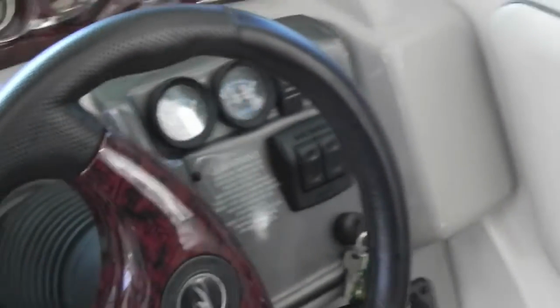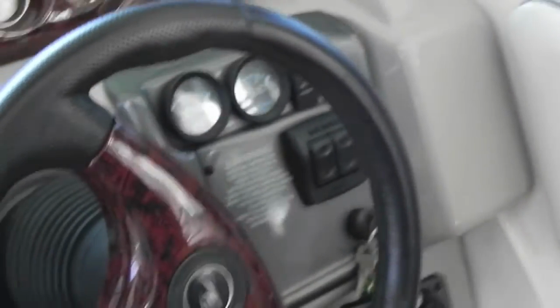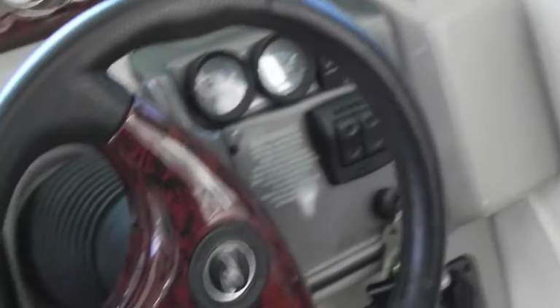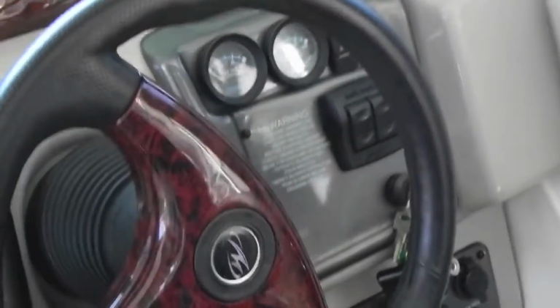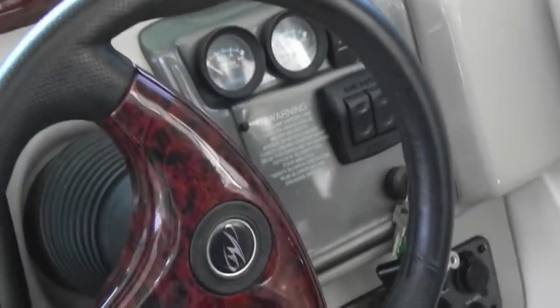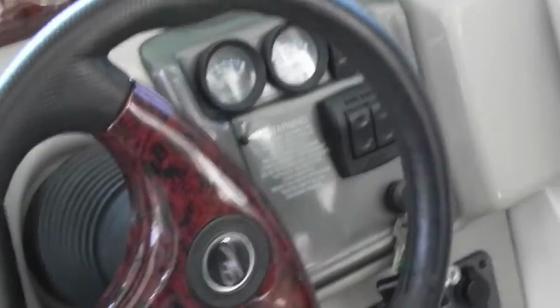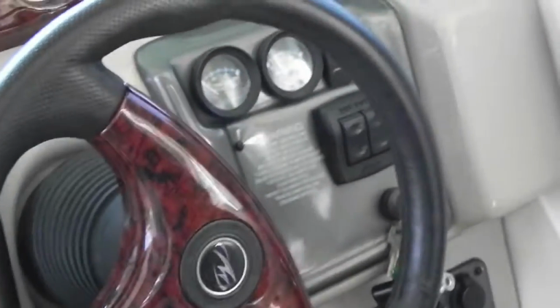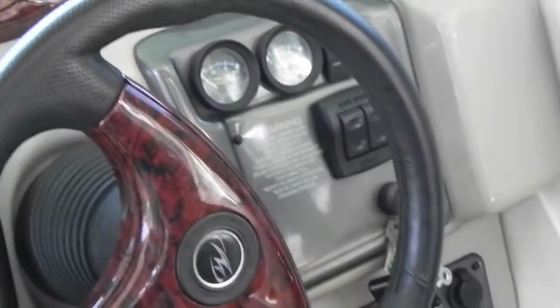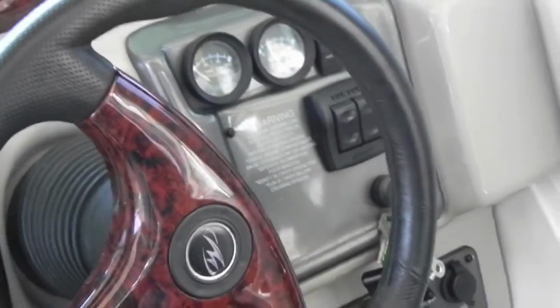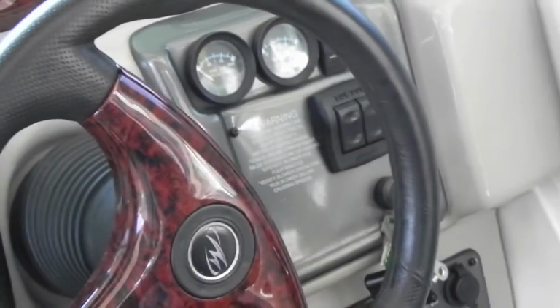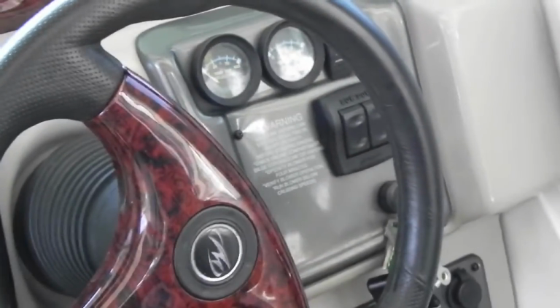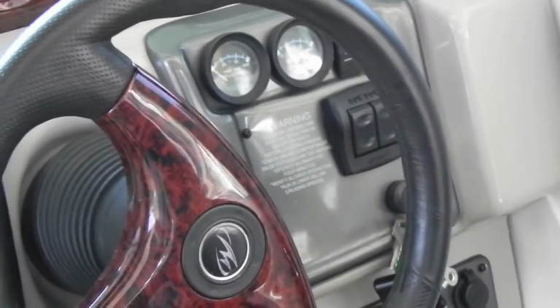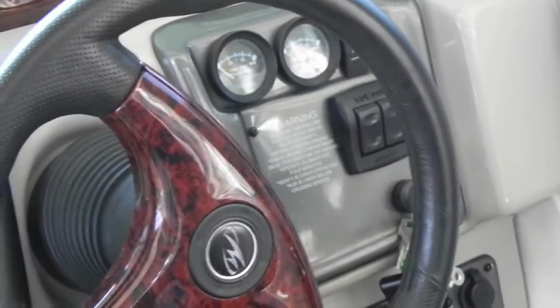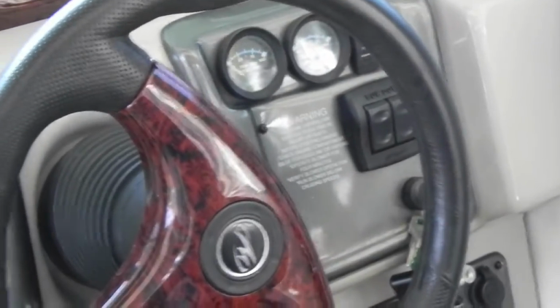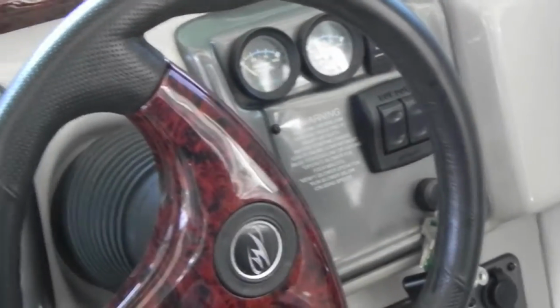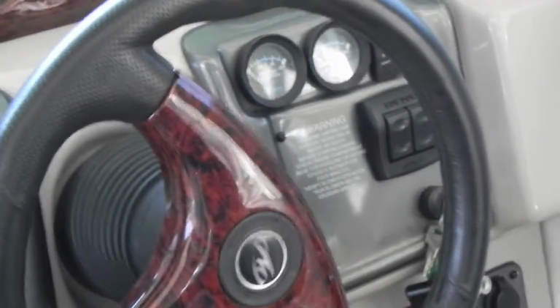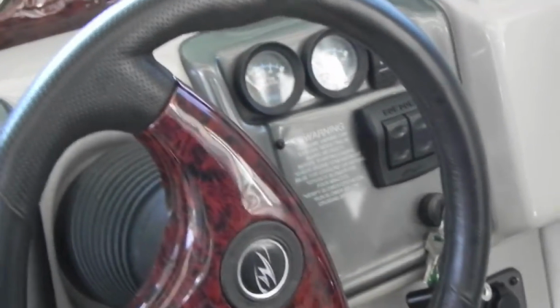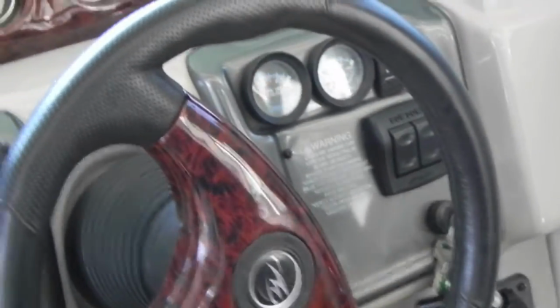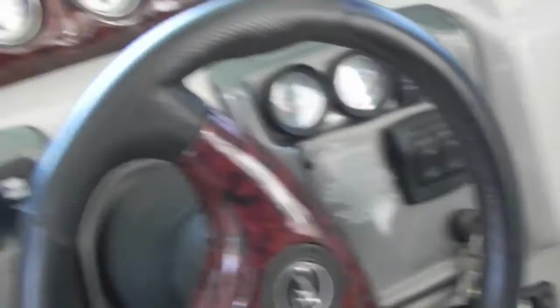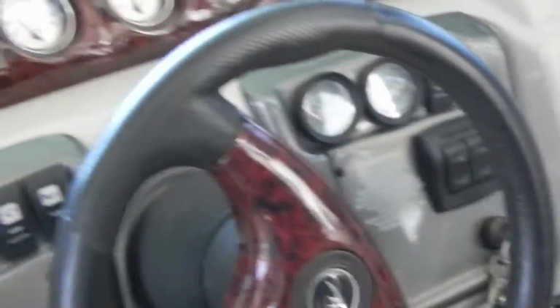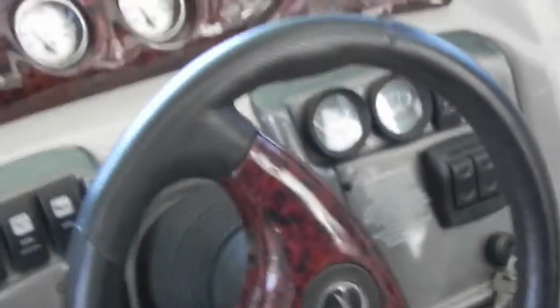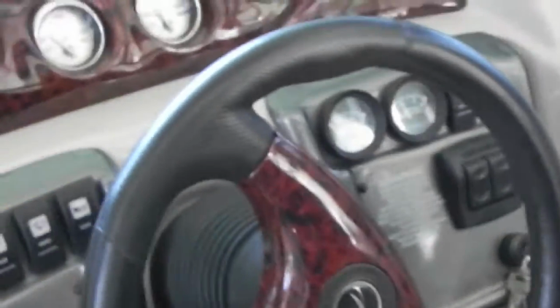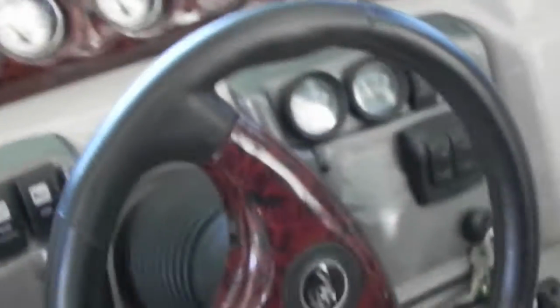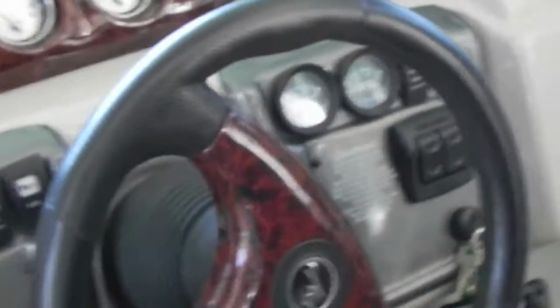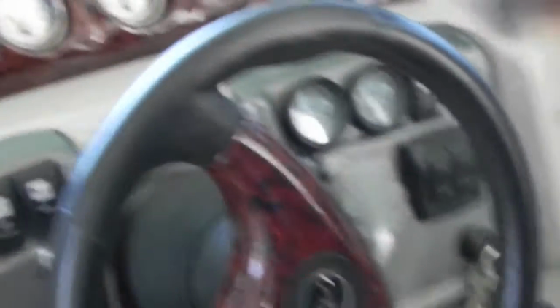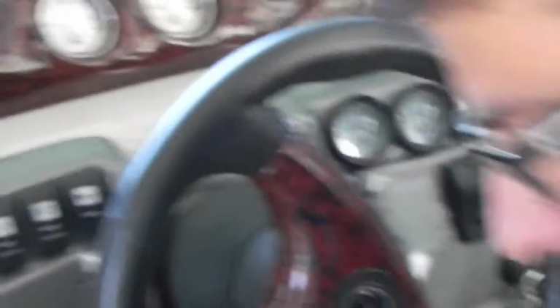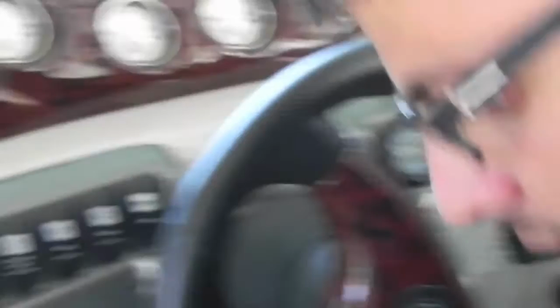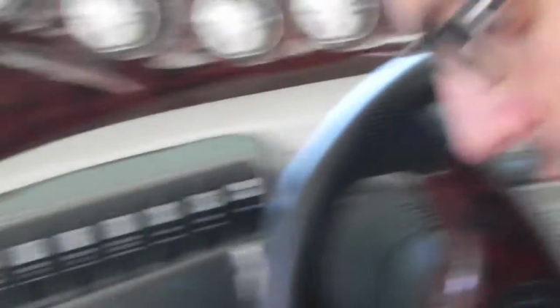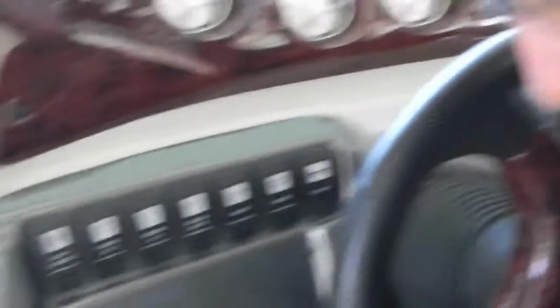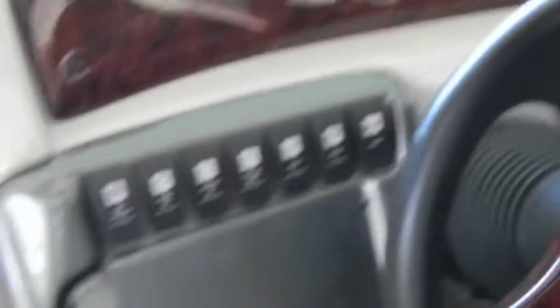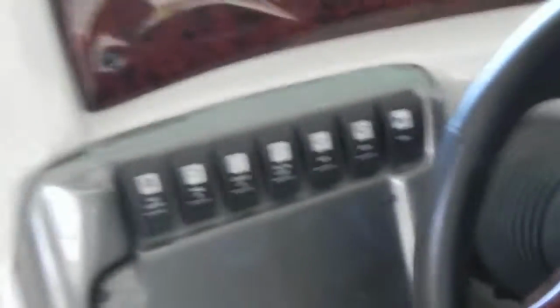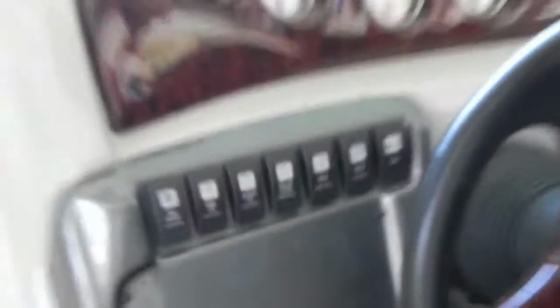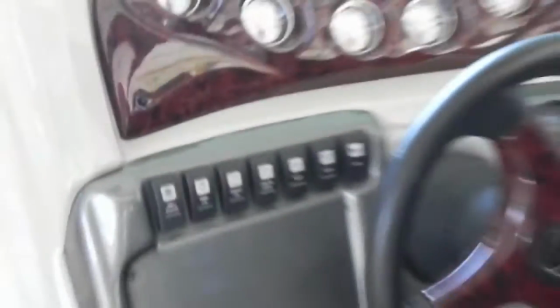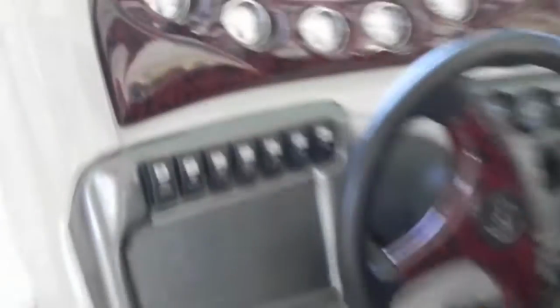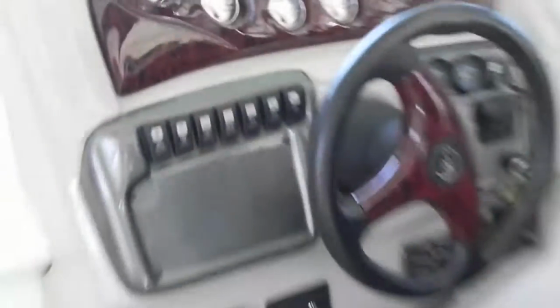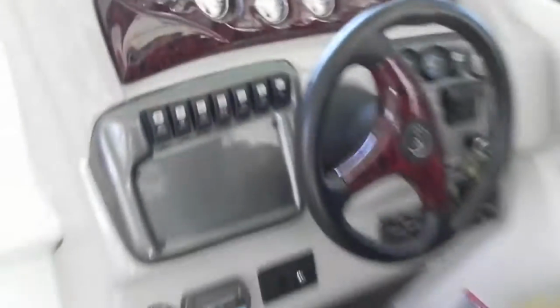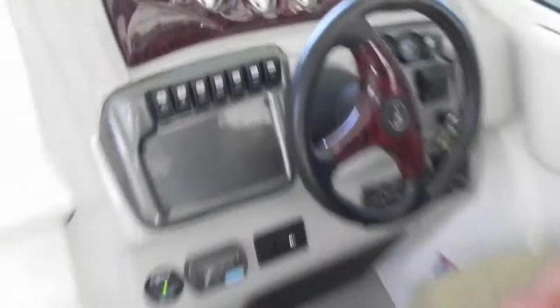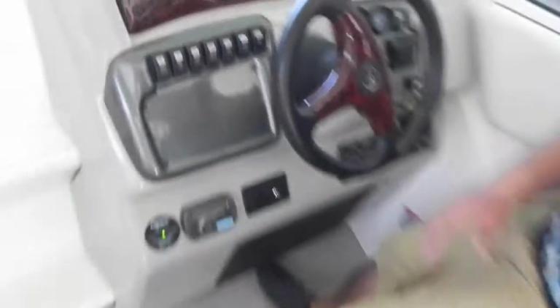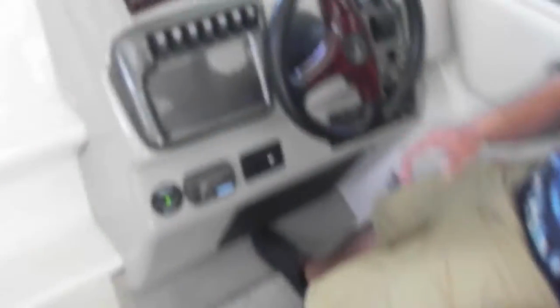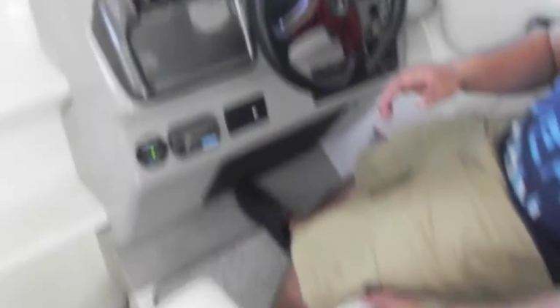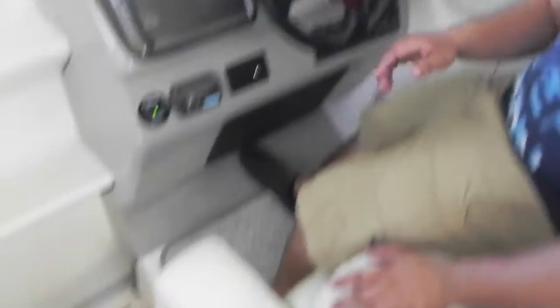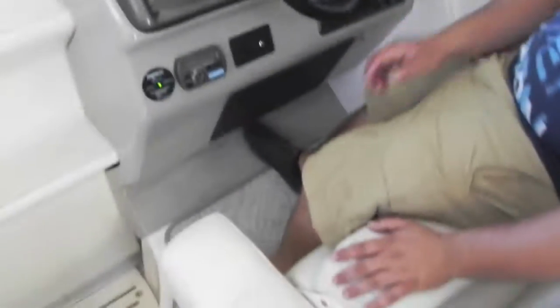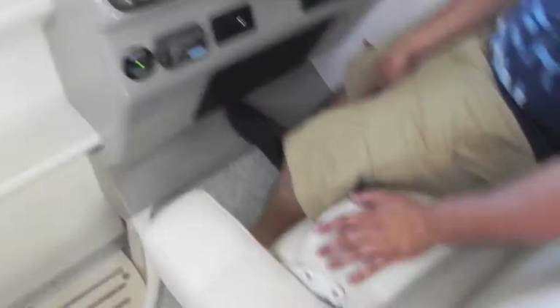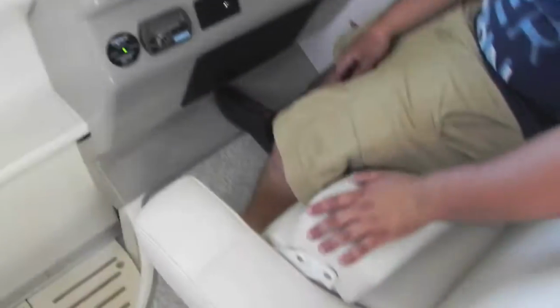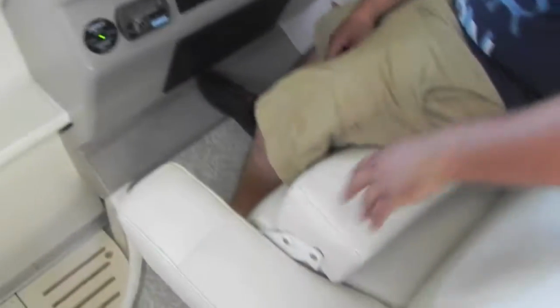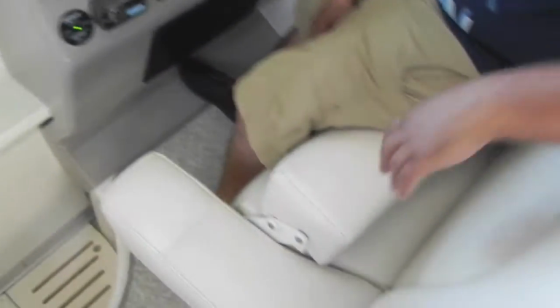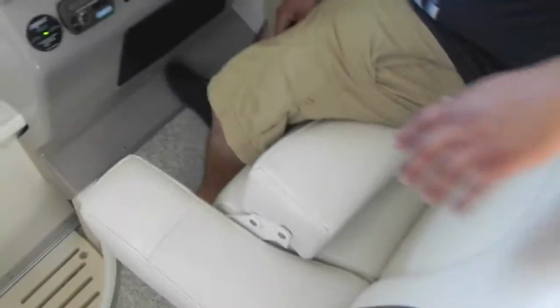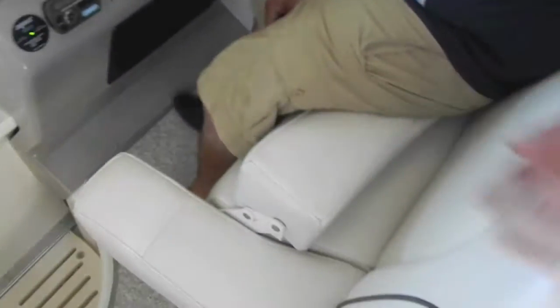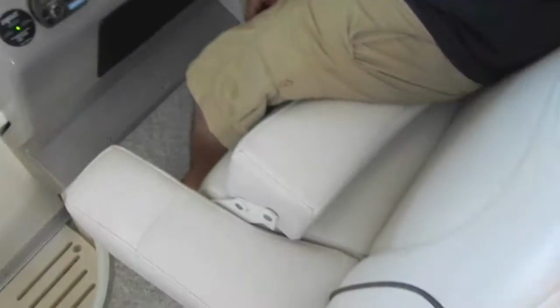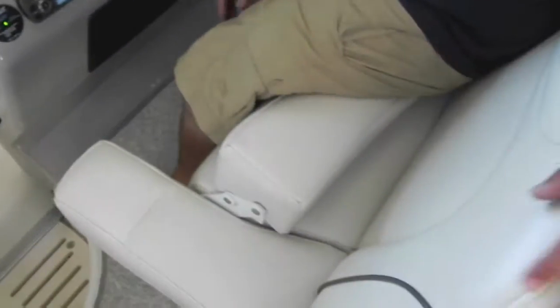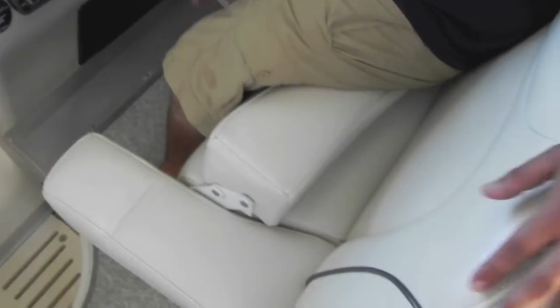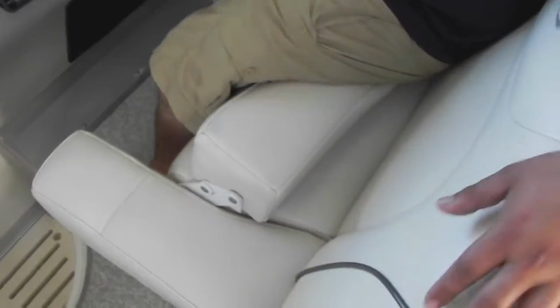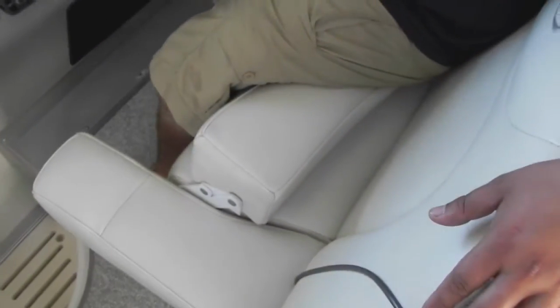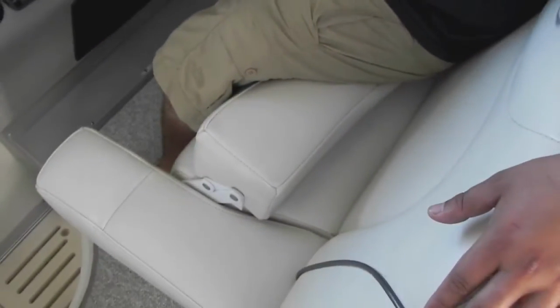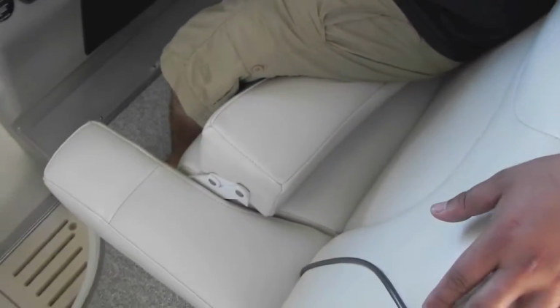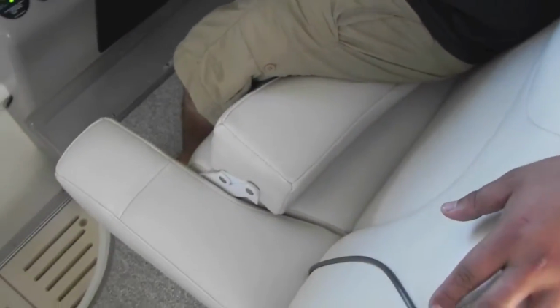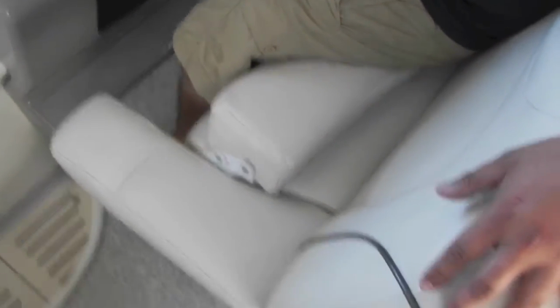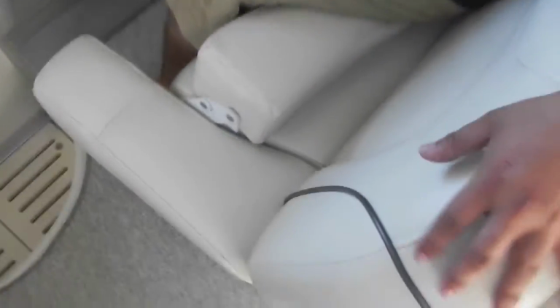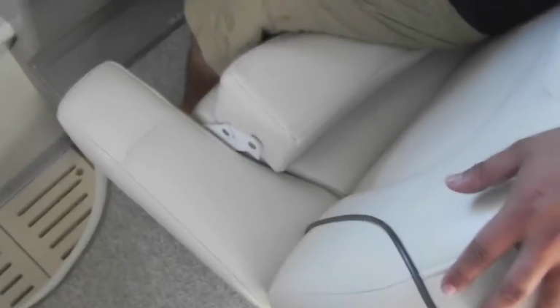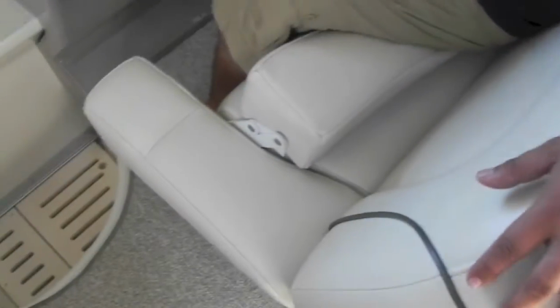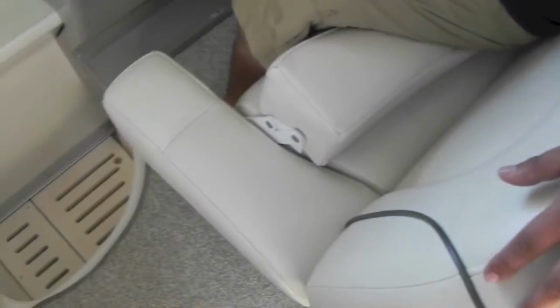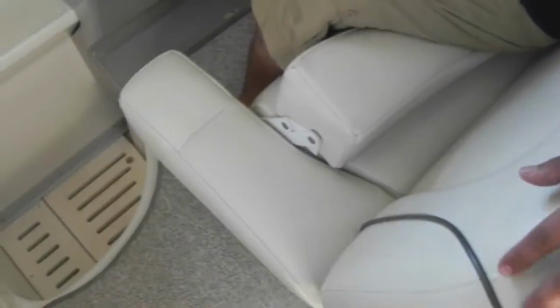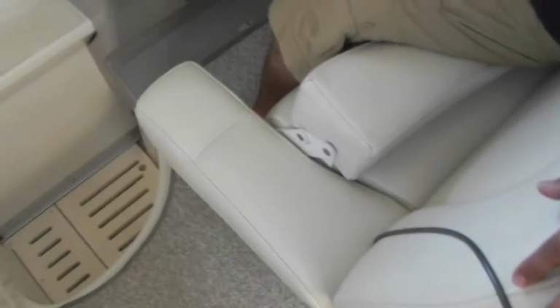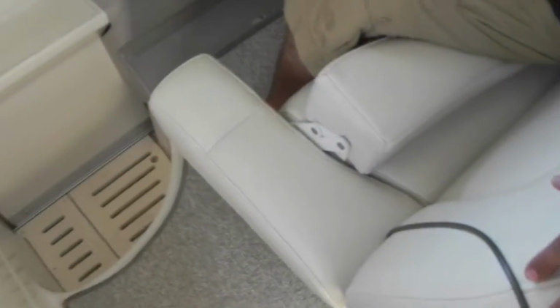This boat is yacht certified. At the helm seat you have a nice flip-up bolster. It's a really nice, clean boat — everything works on it.